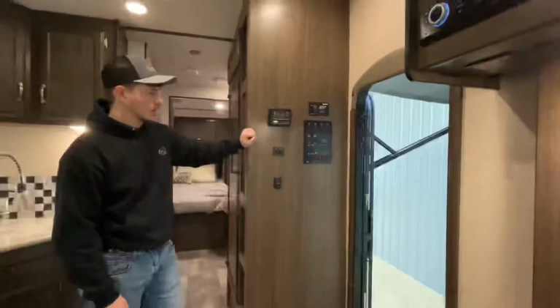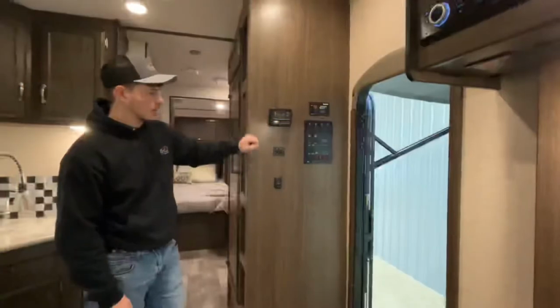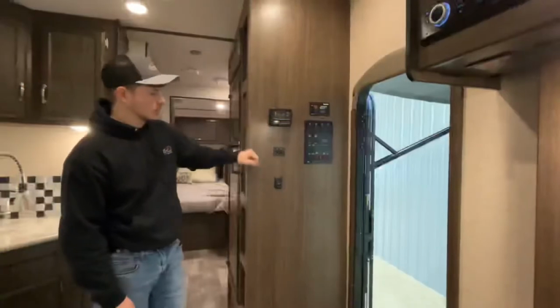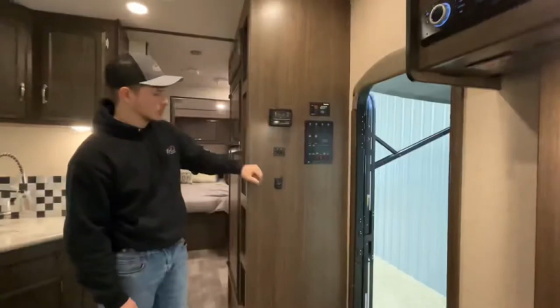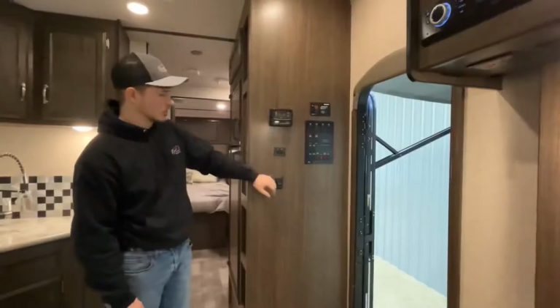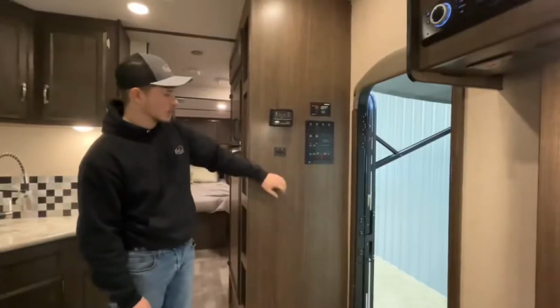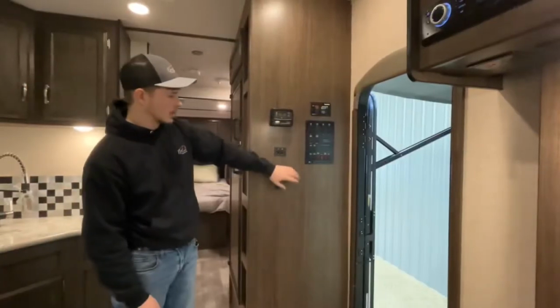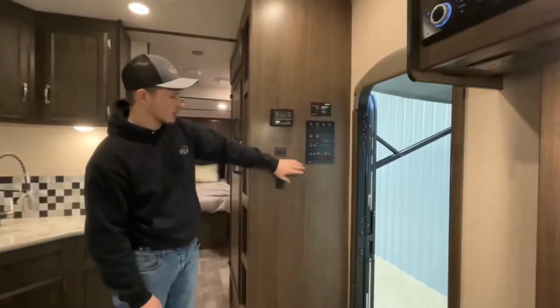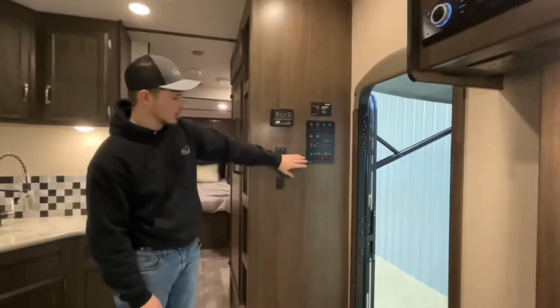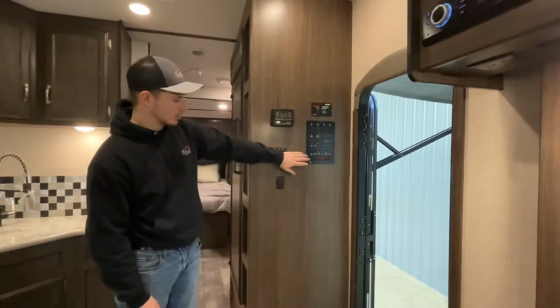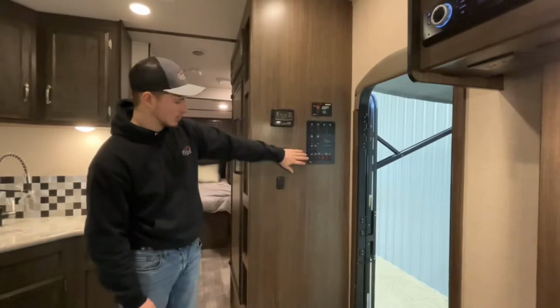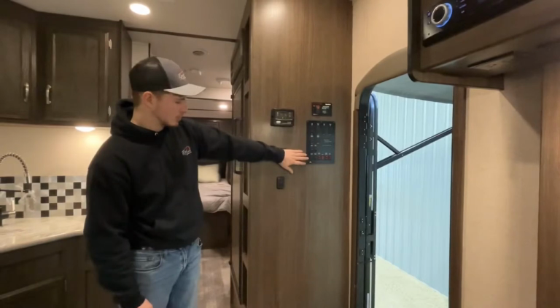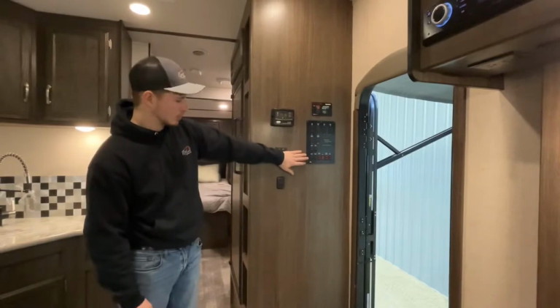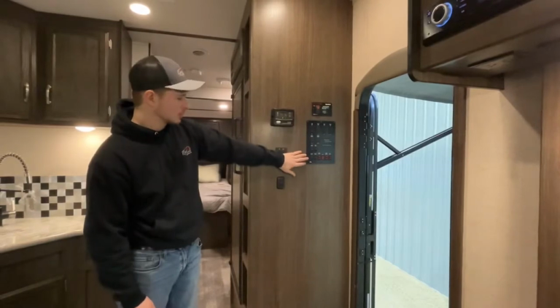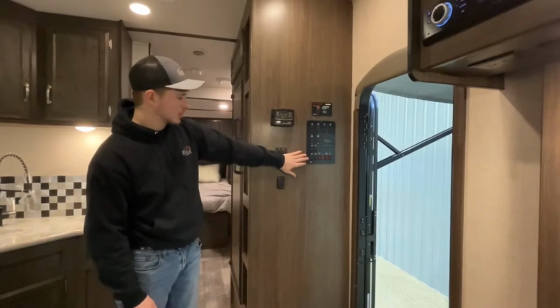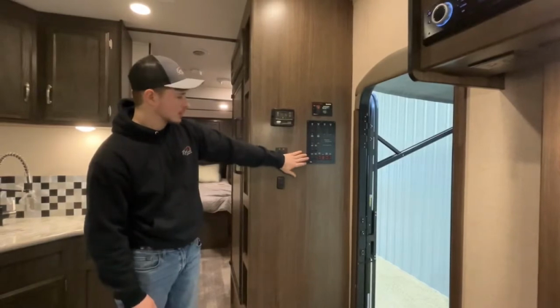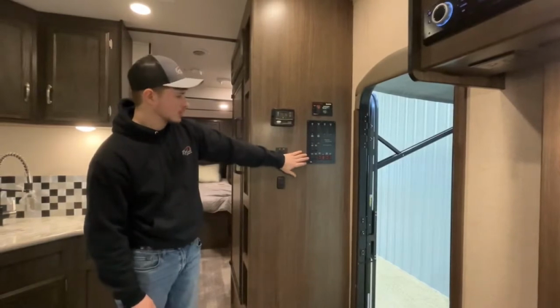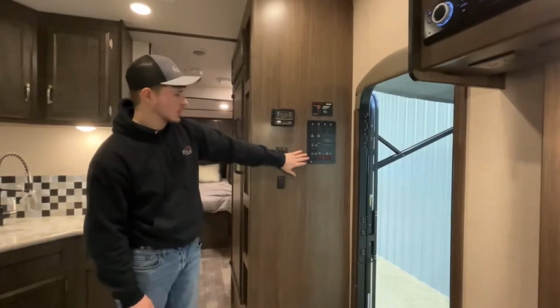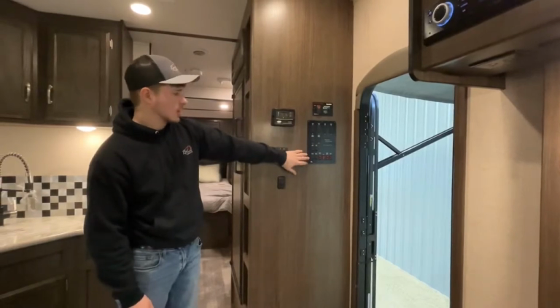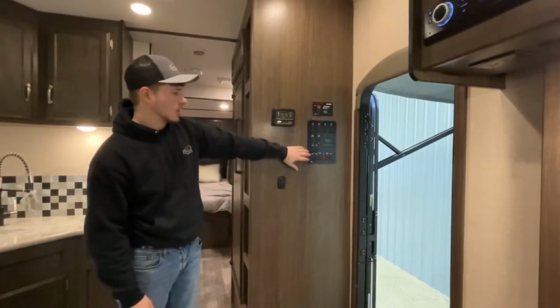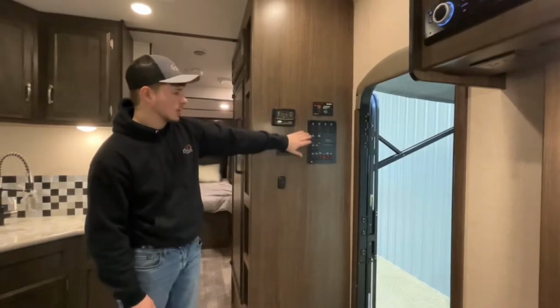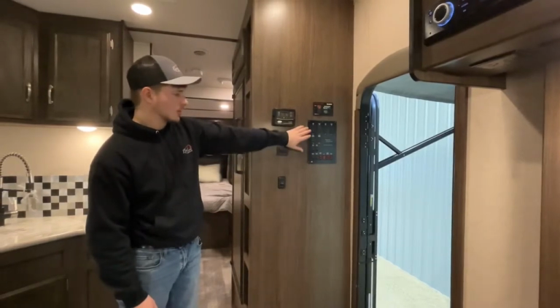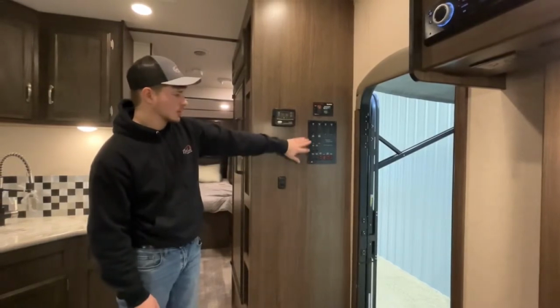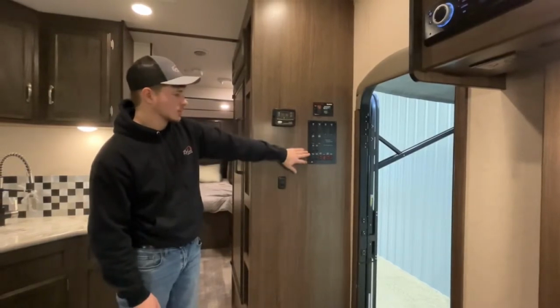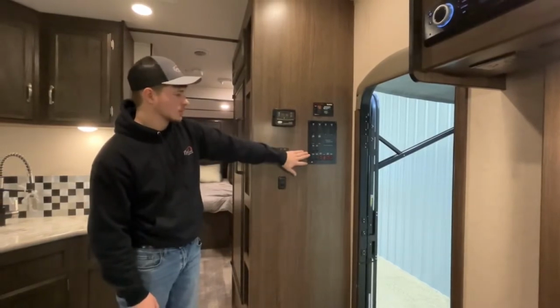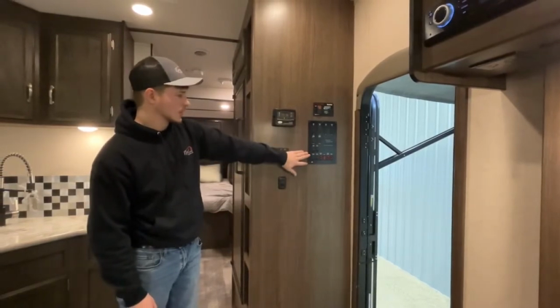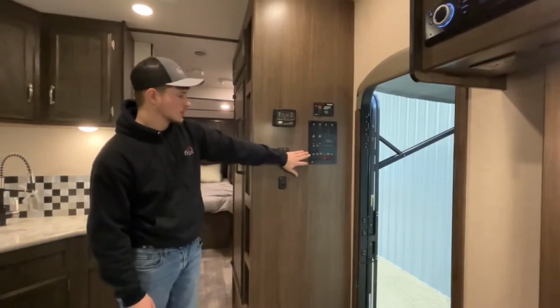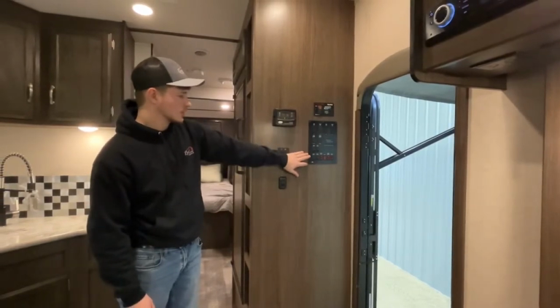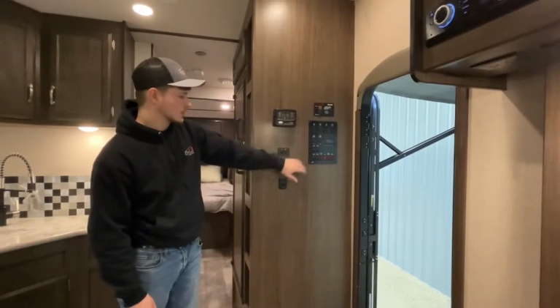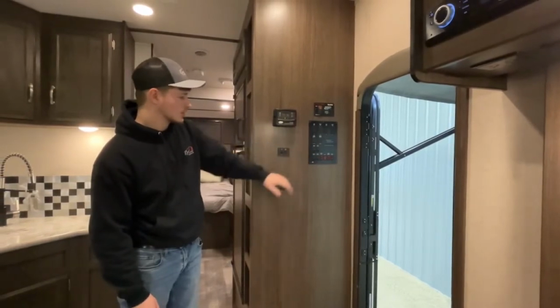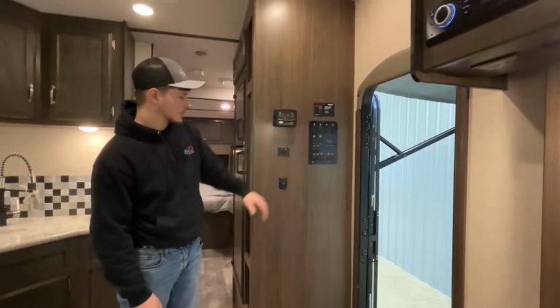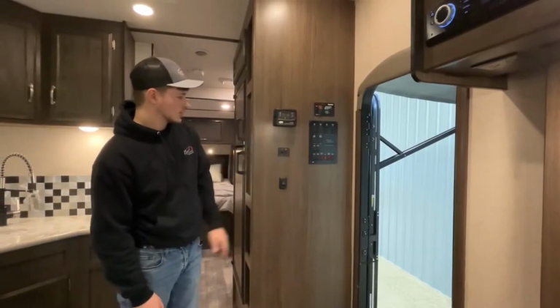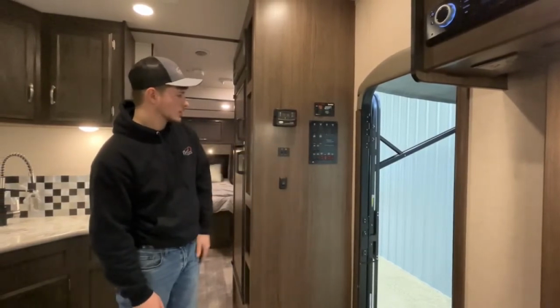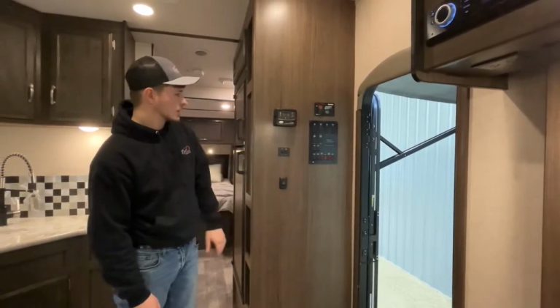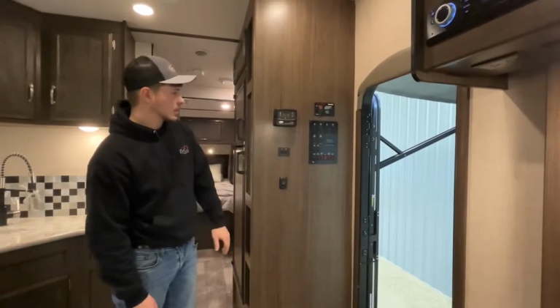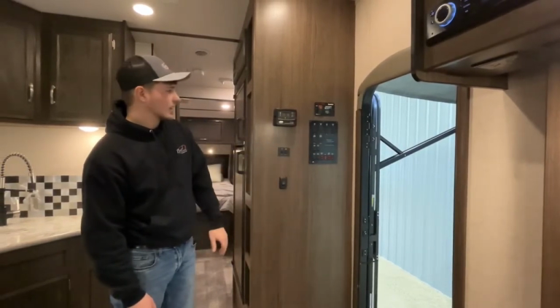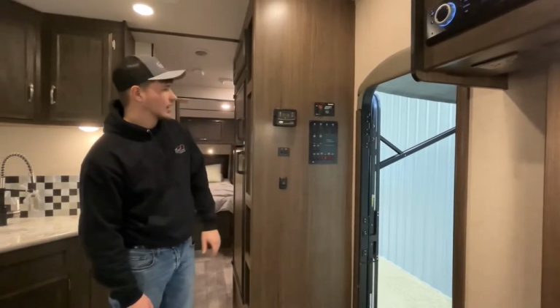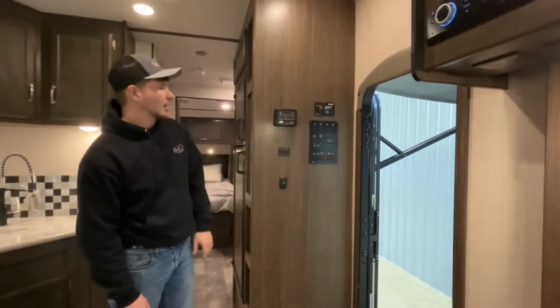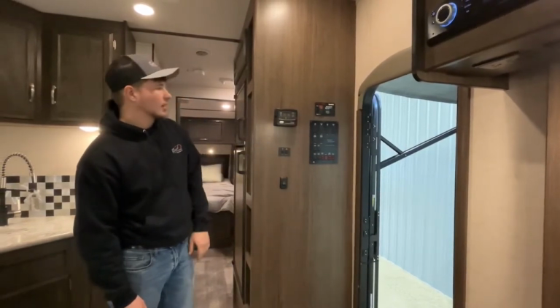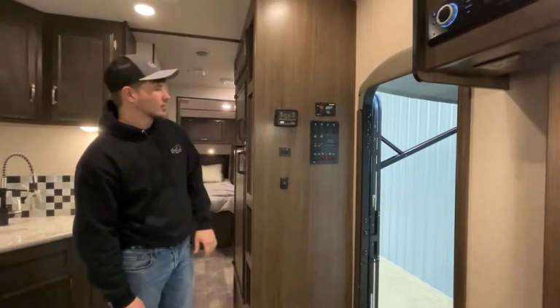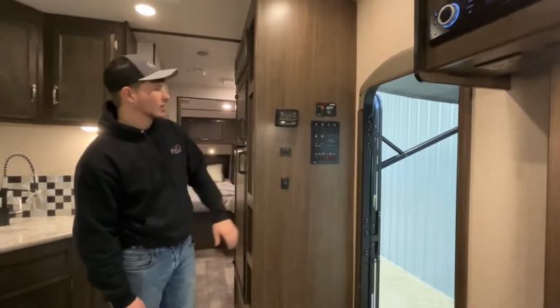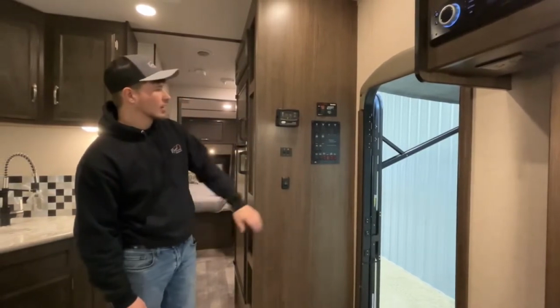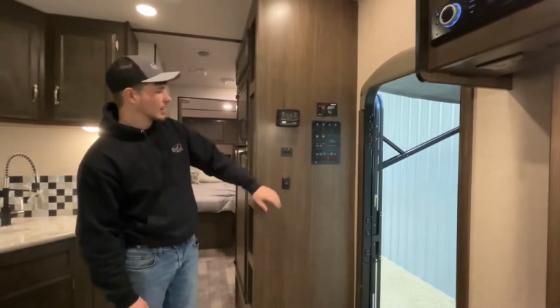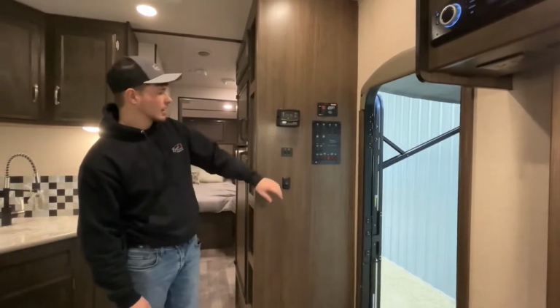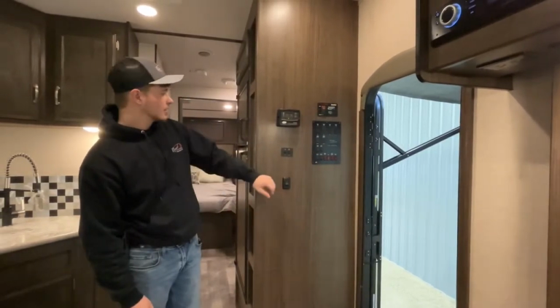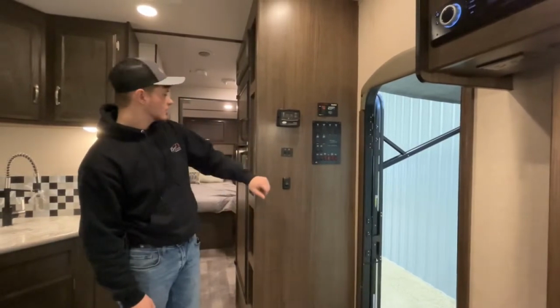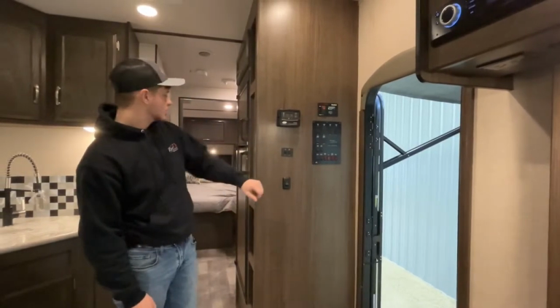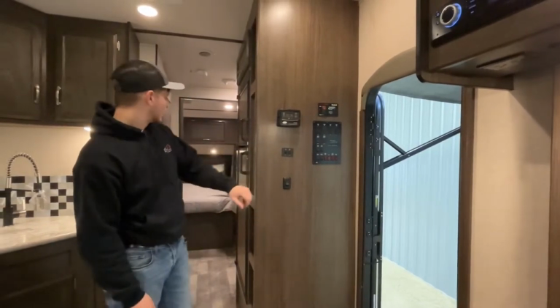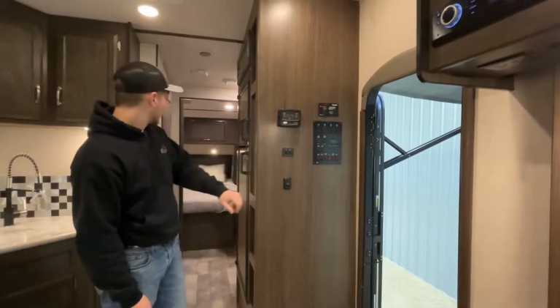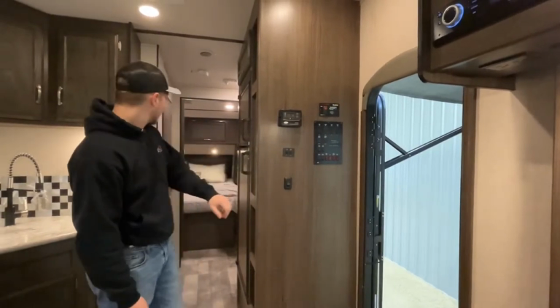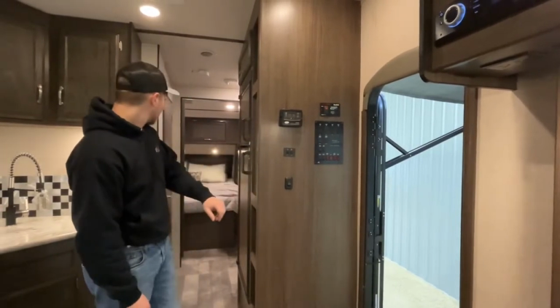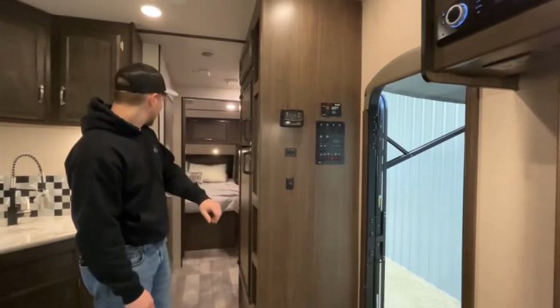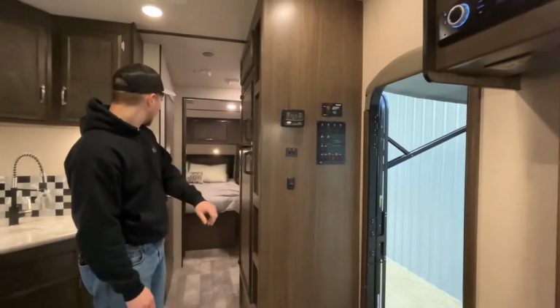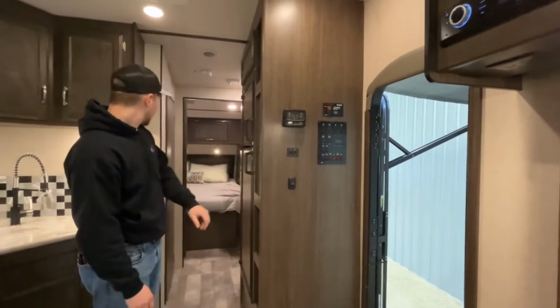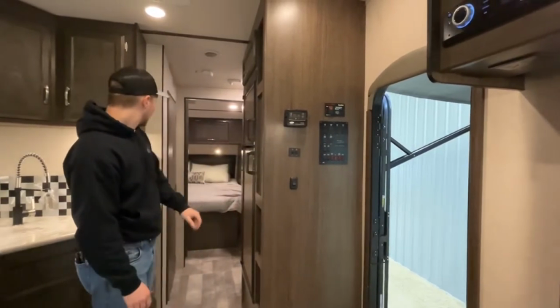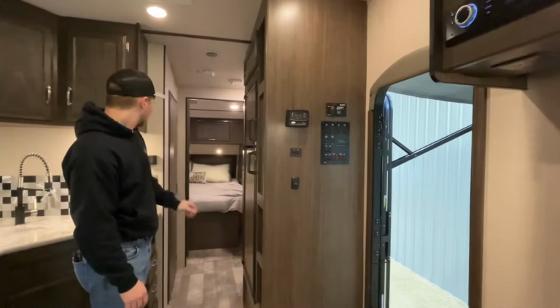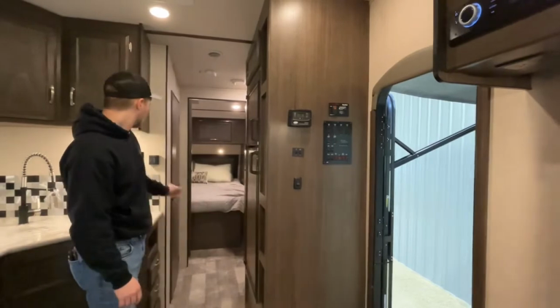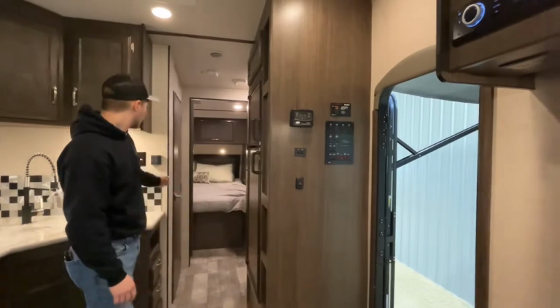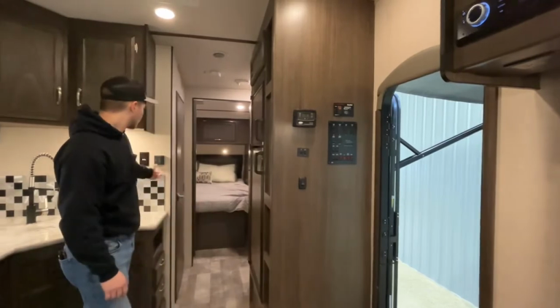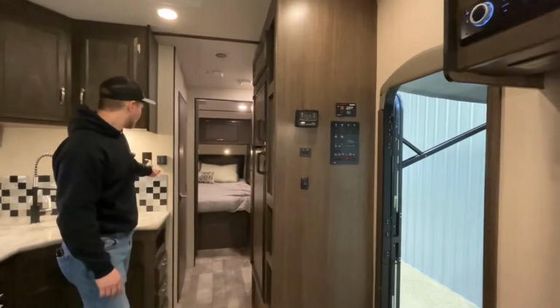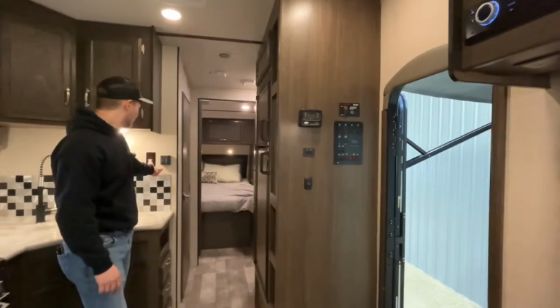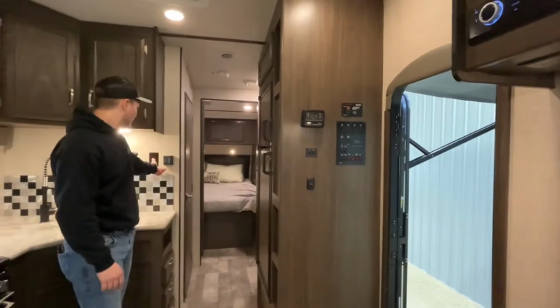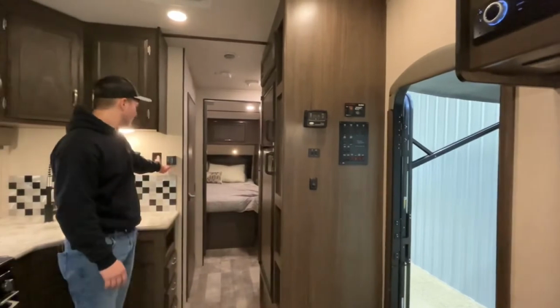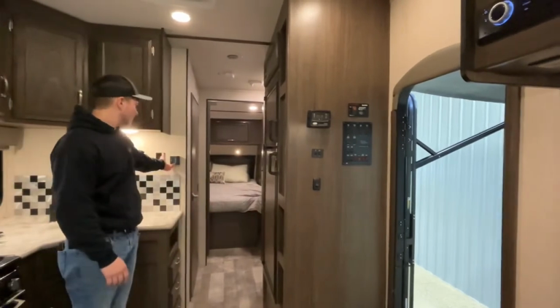We'll show you how to work your control panel, all these little buttons and switches, as well as your thermostat which is over here.